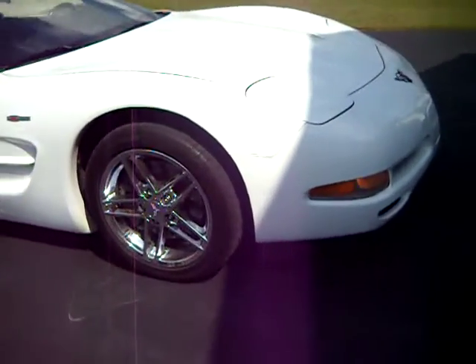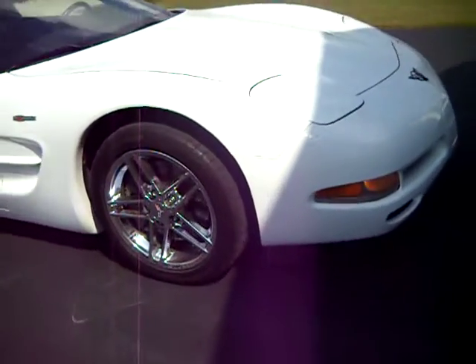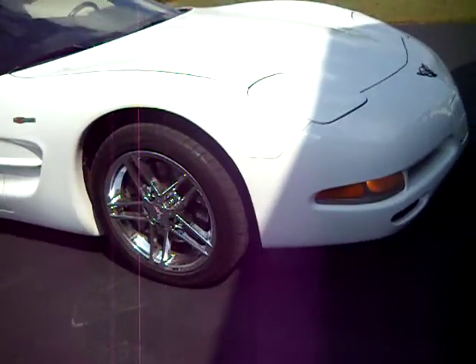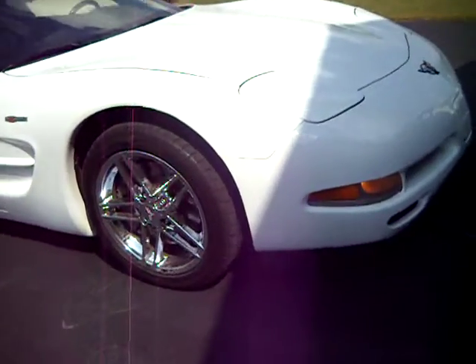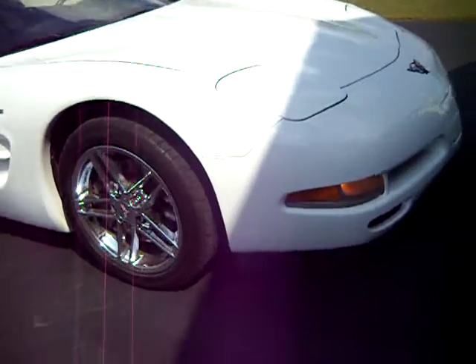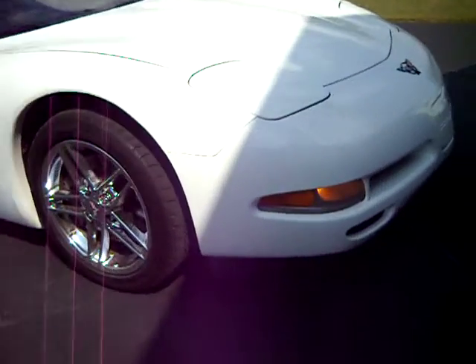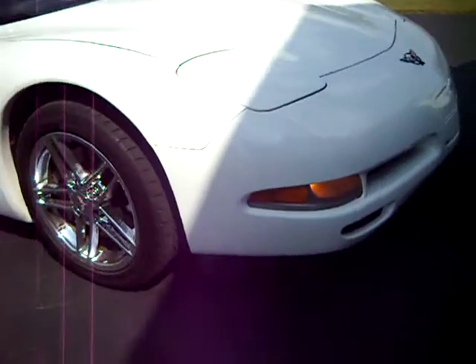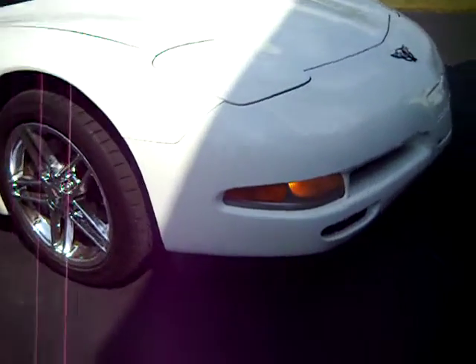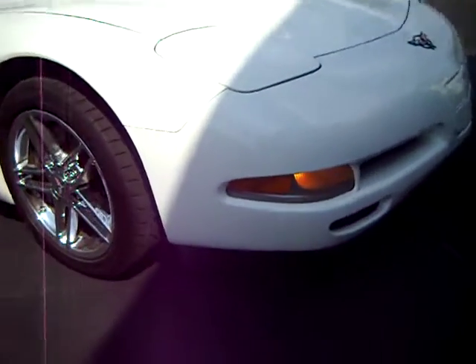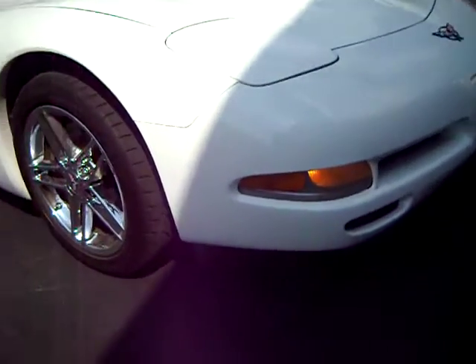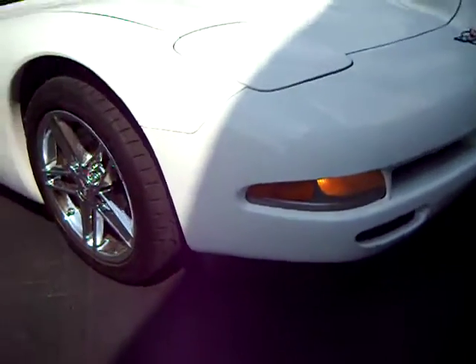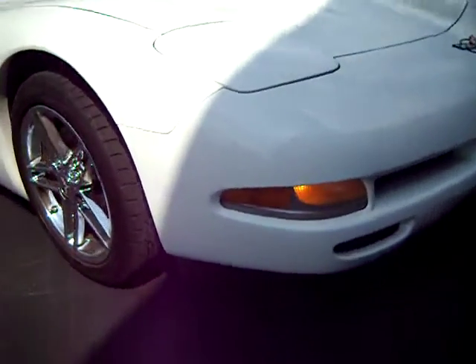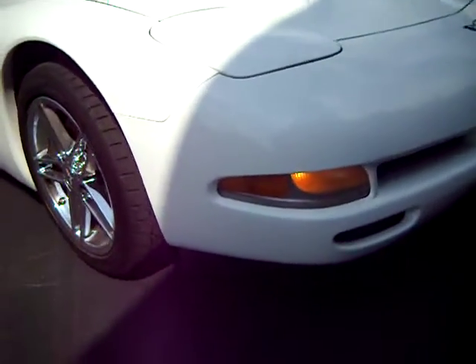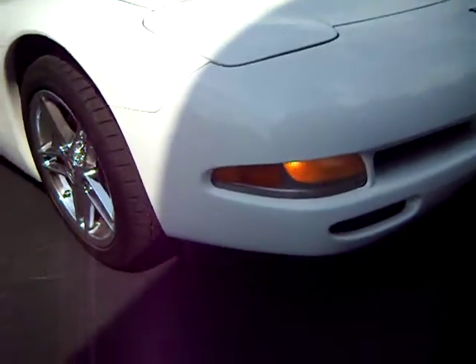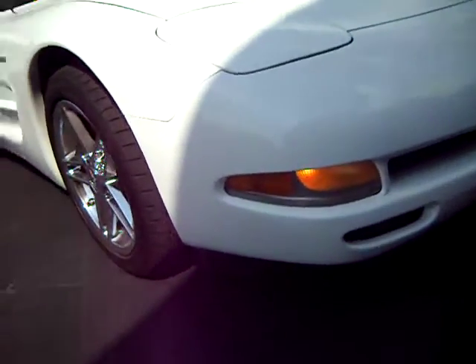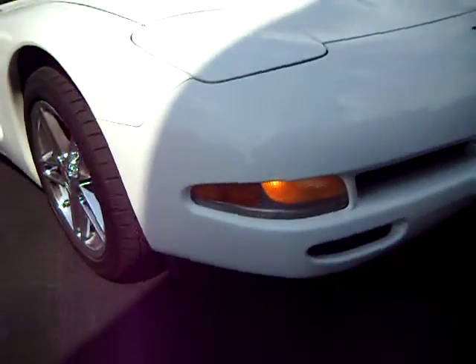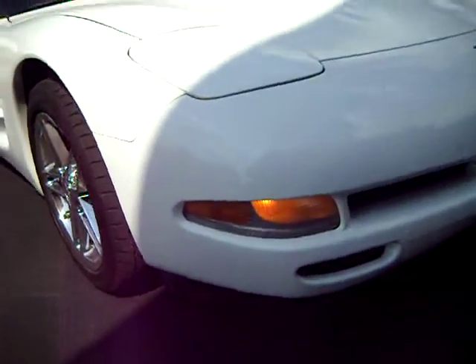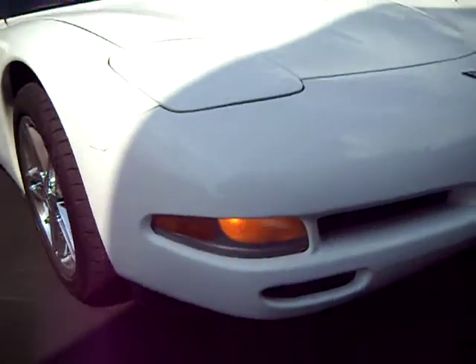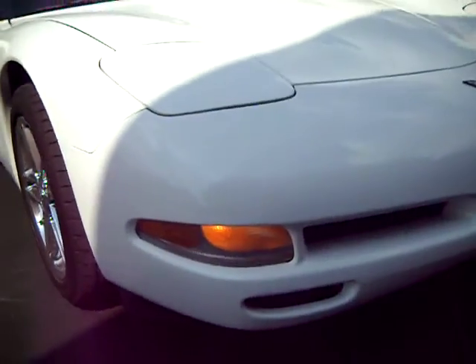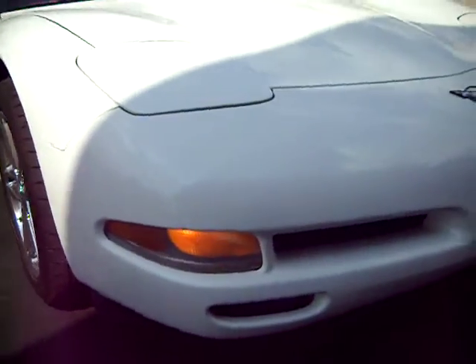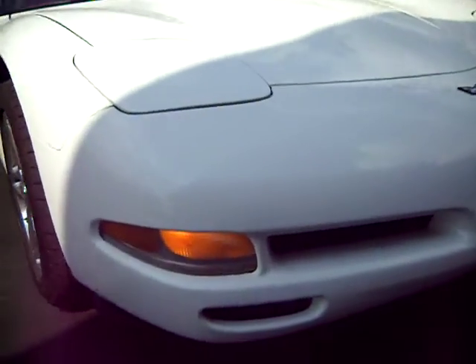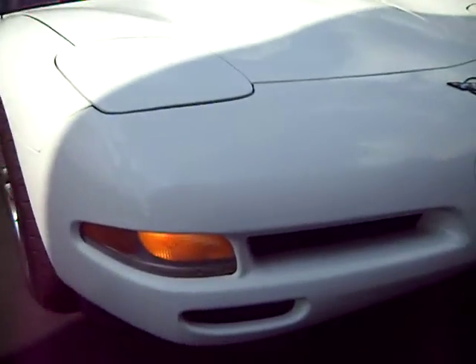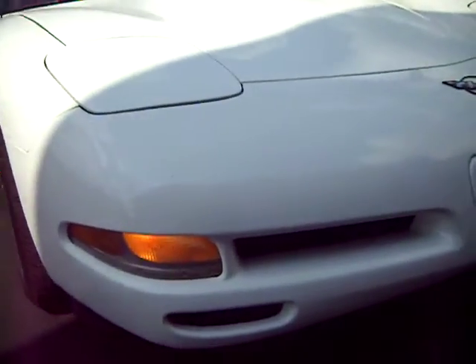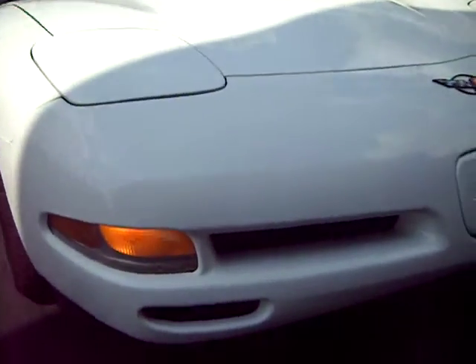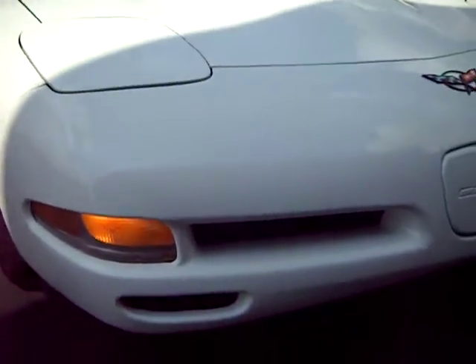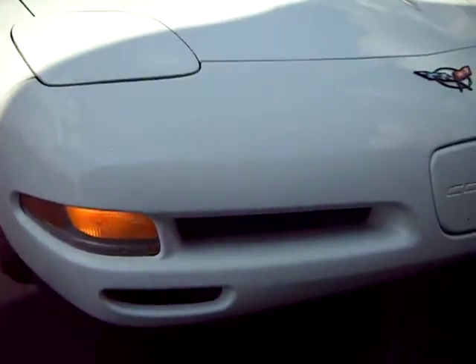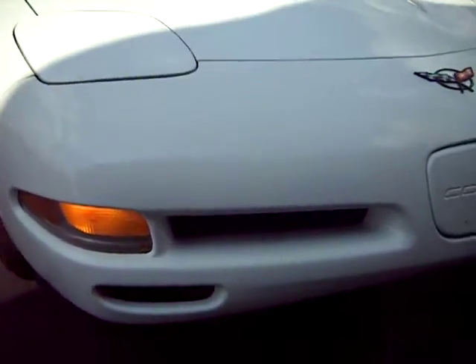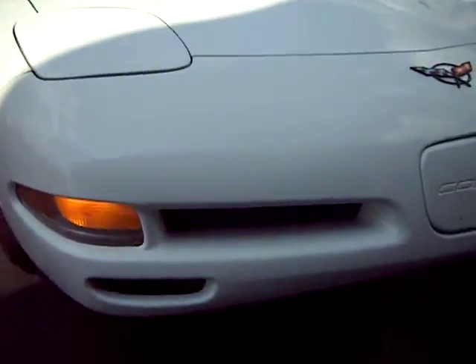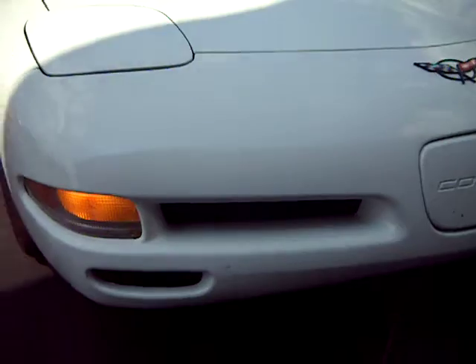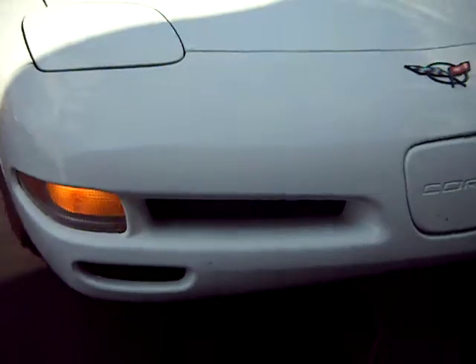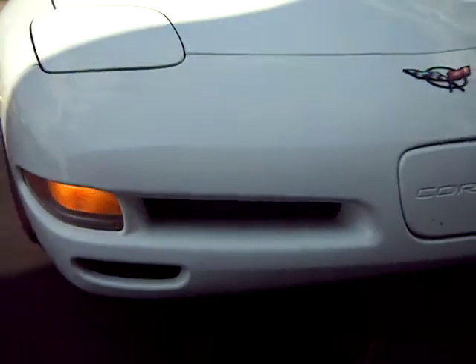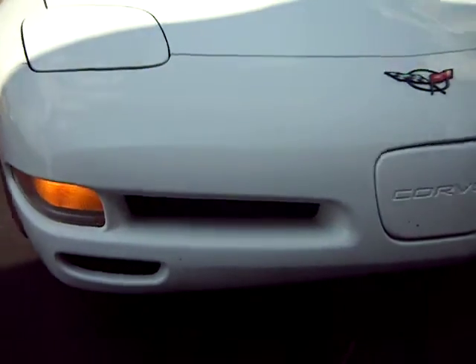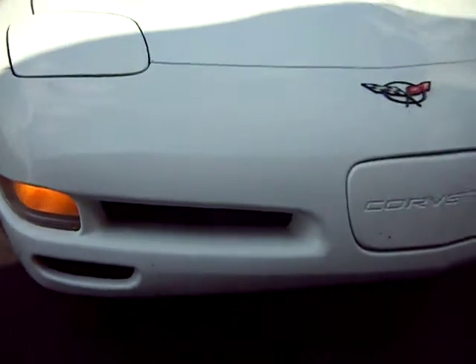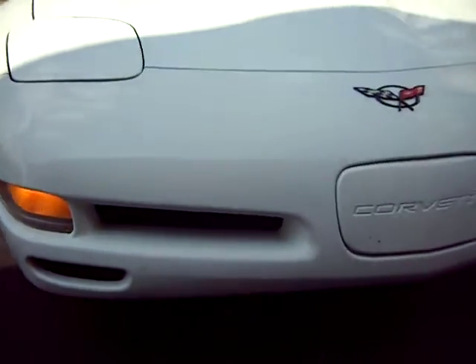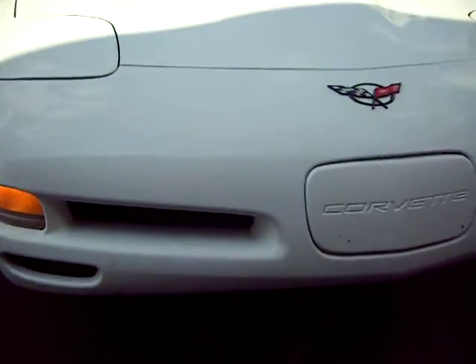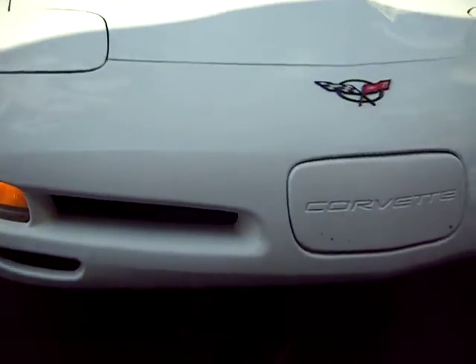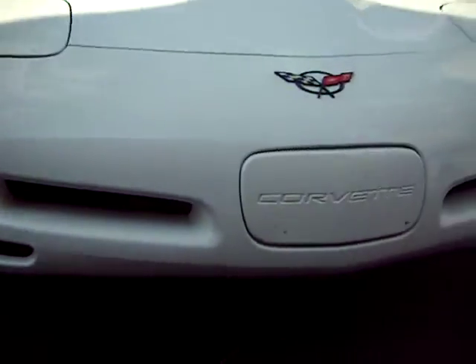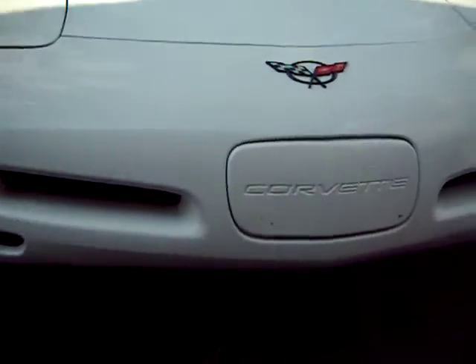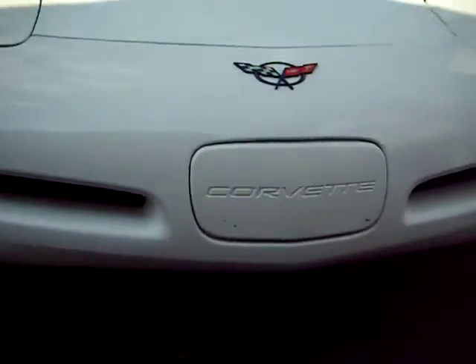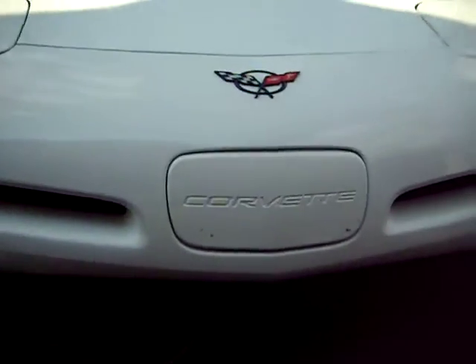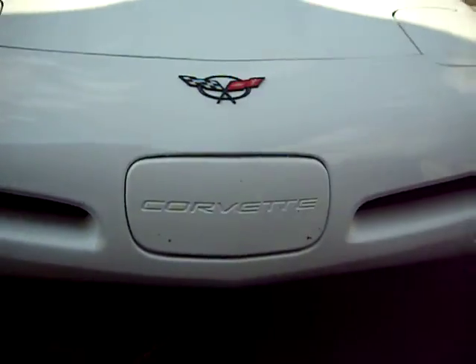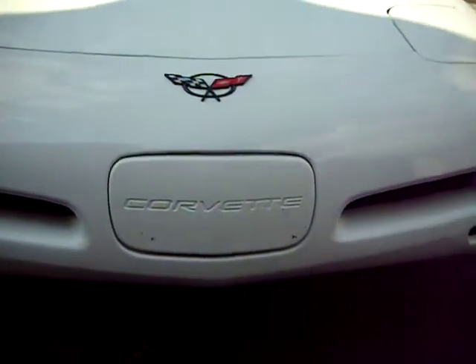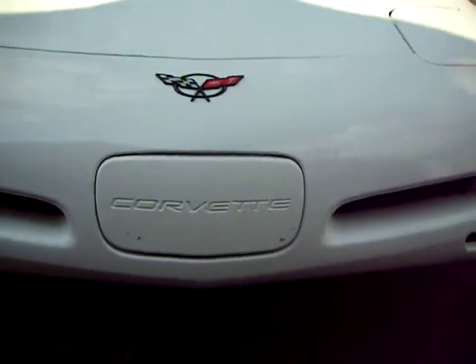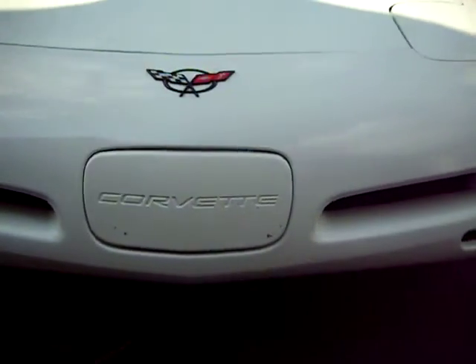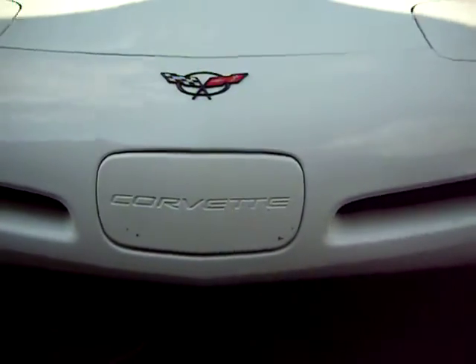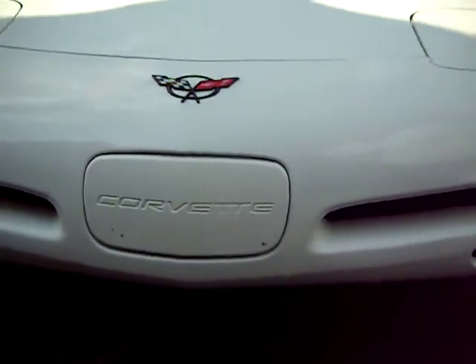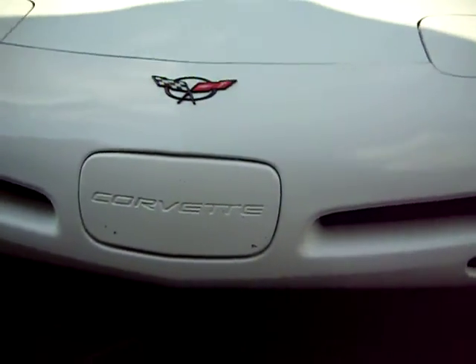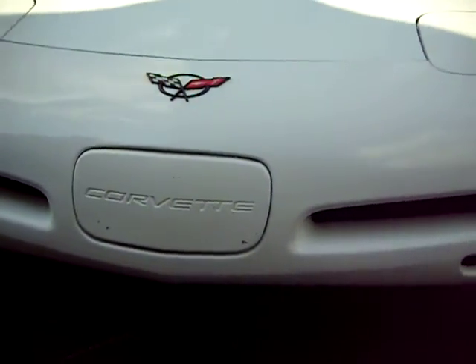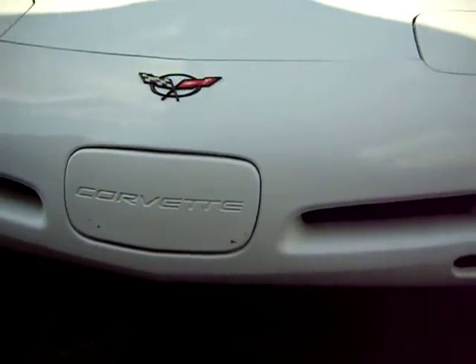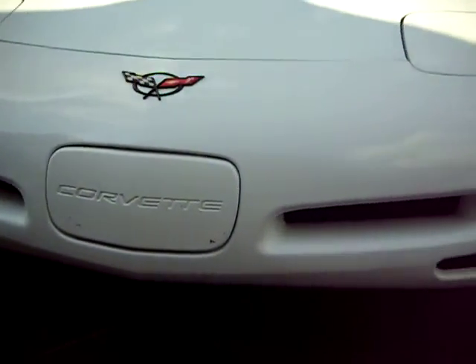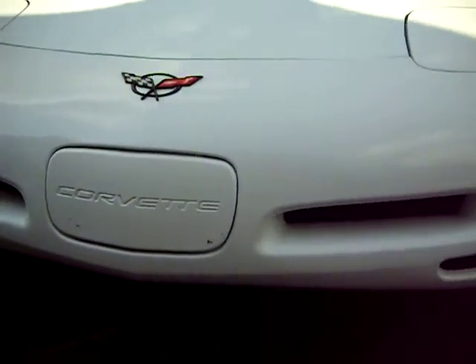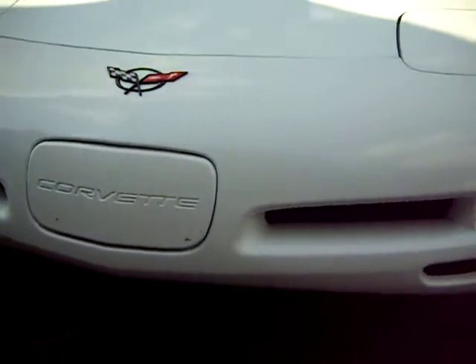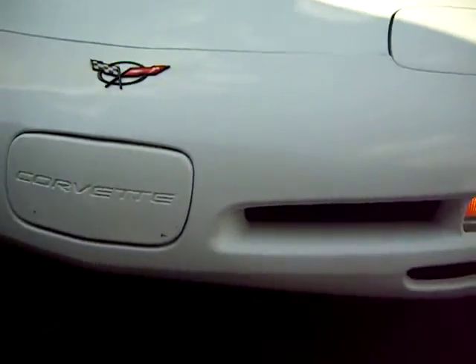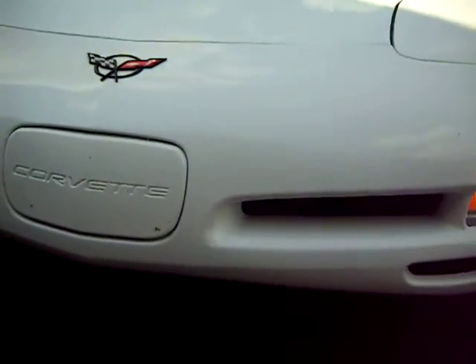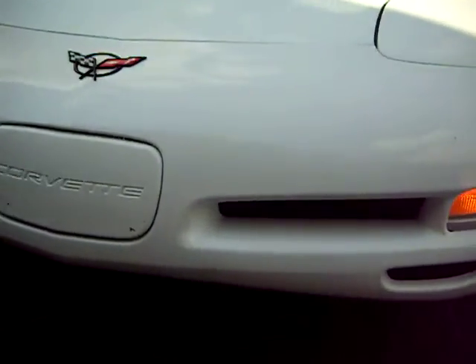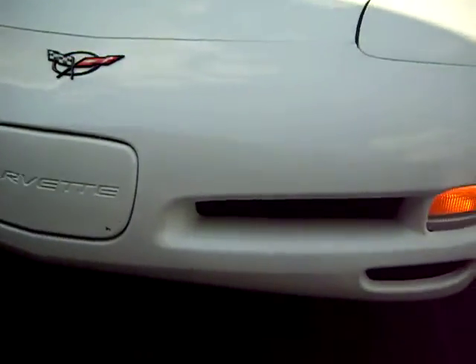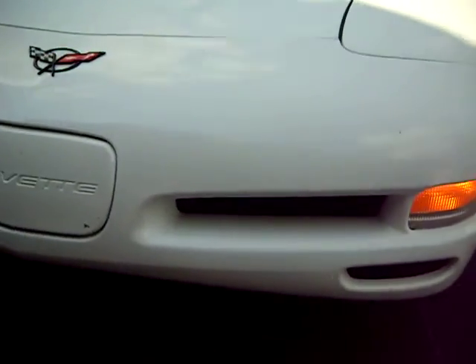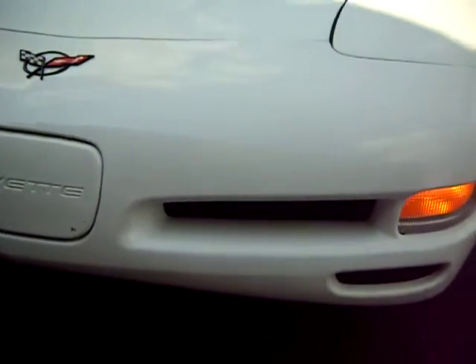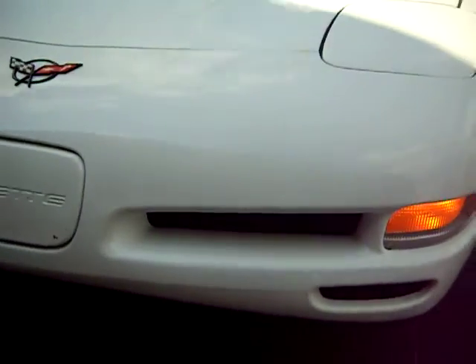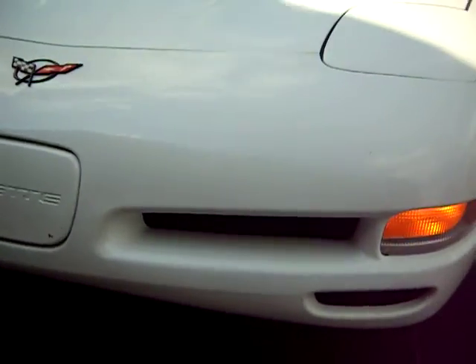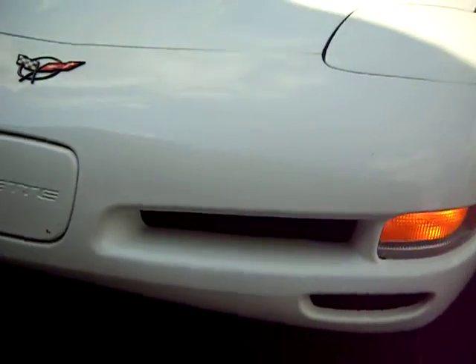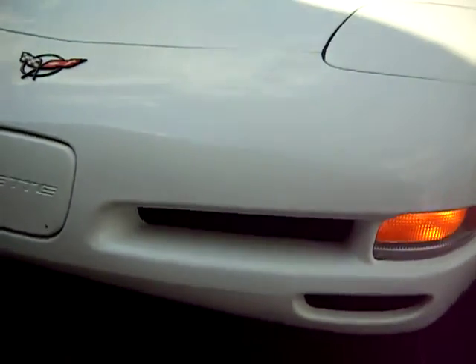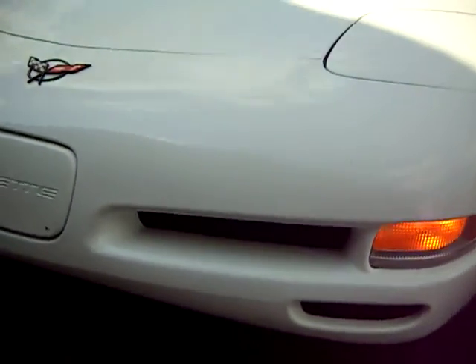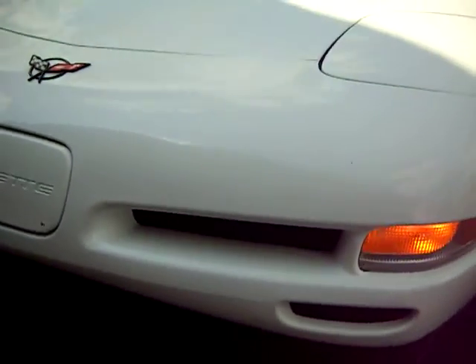Show the front end. There's a couple bugs on here, nothing too serious though — I mean, just wipe them off. Very clean. No chips.